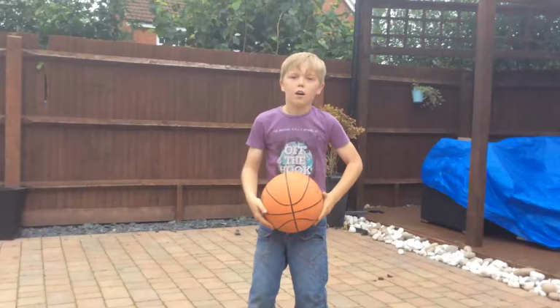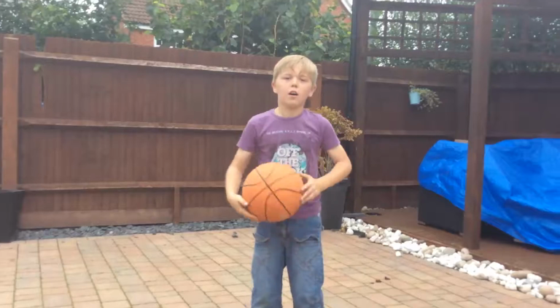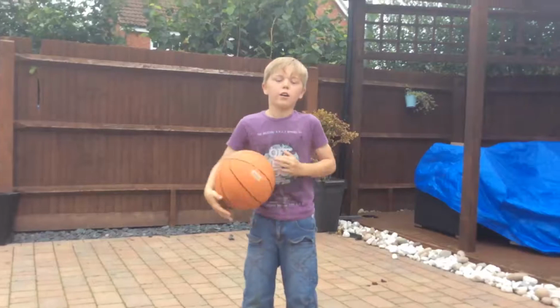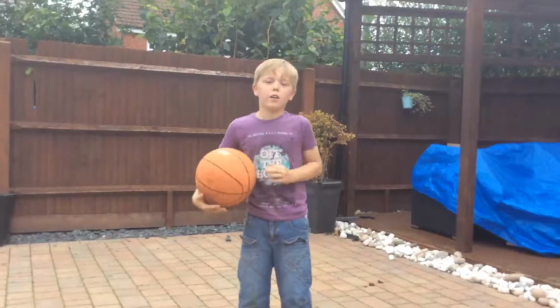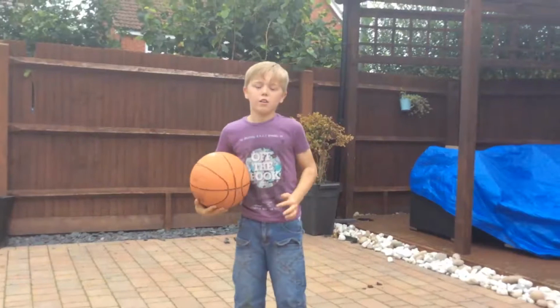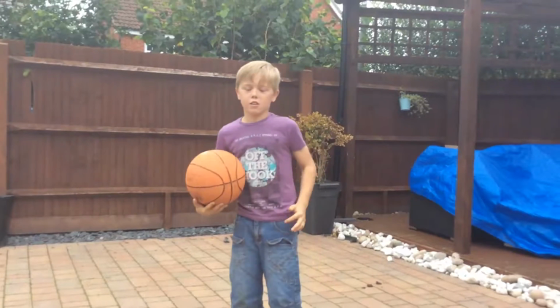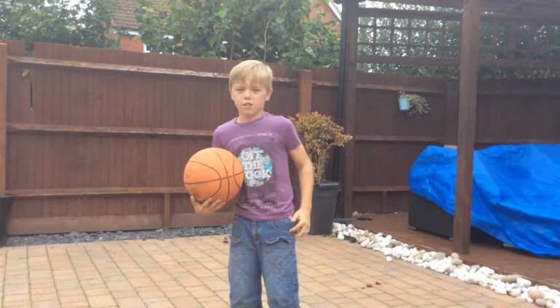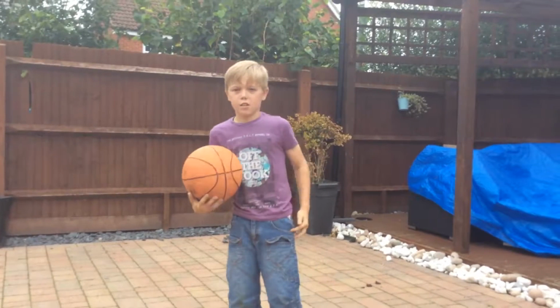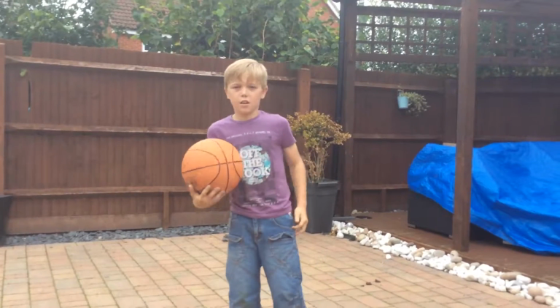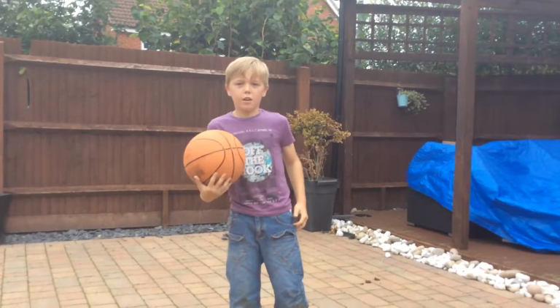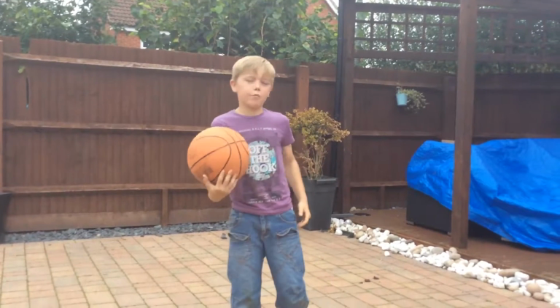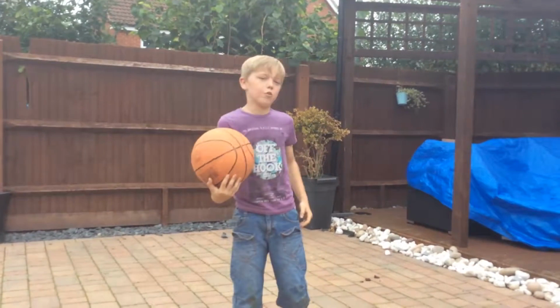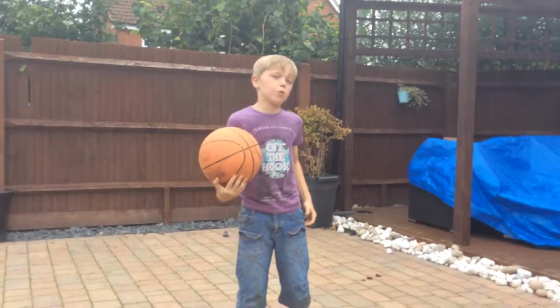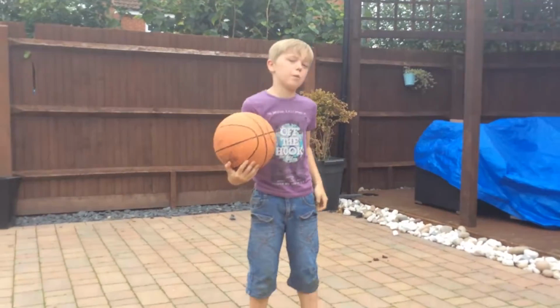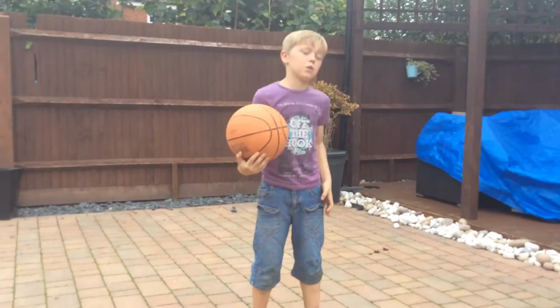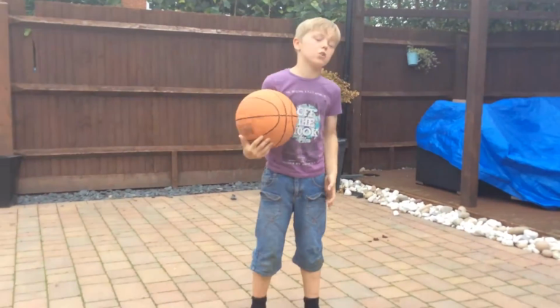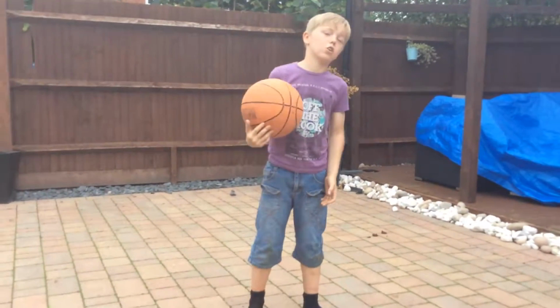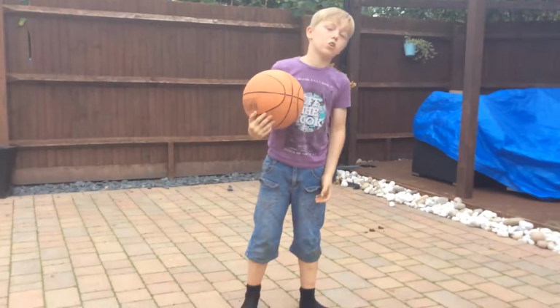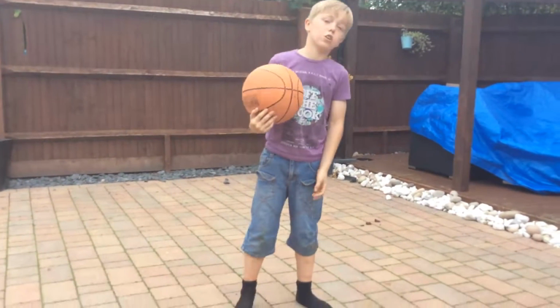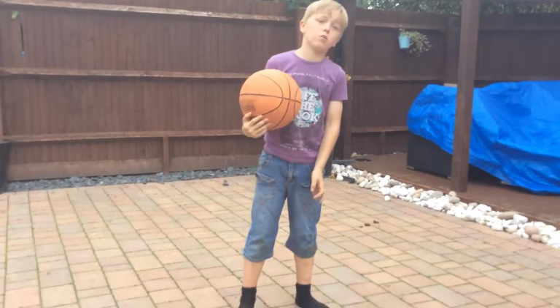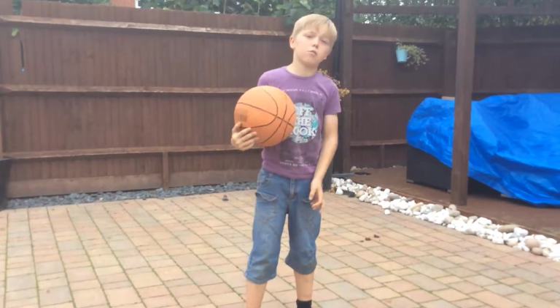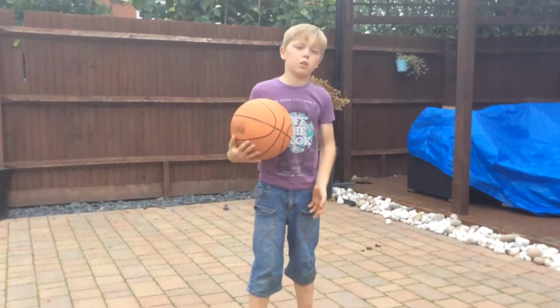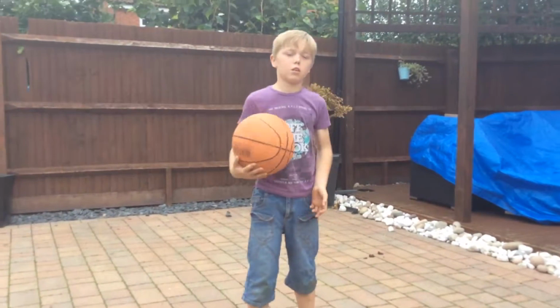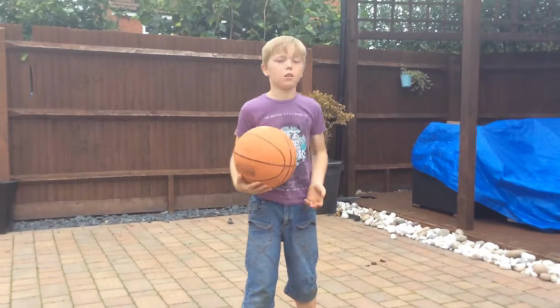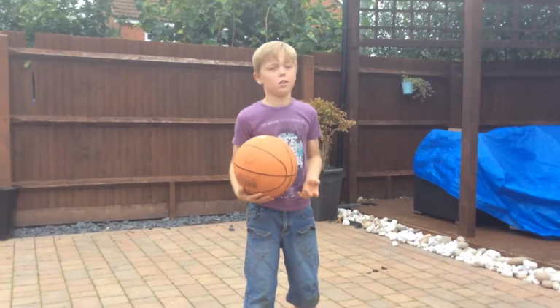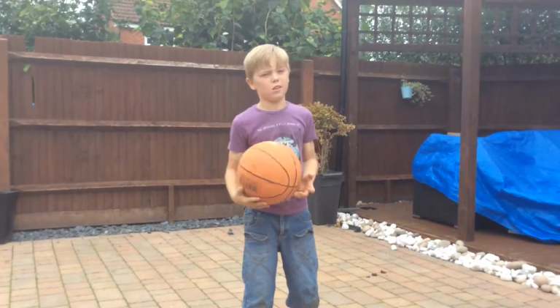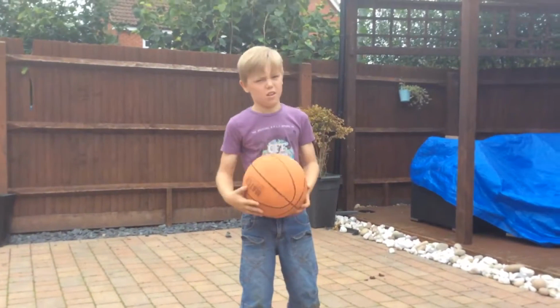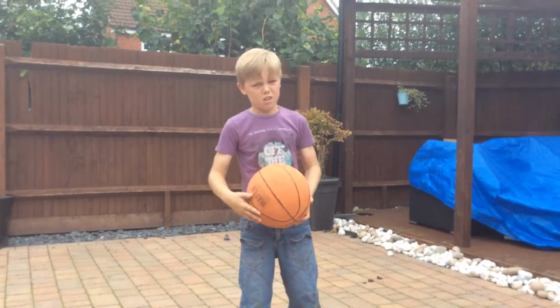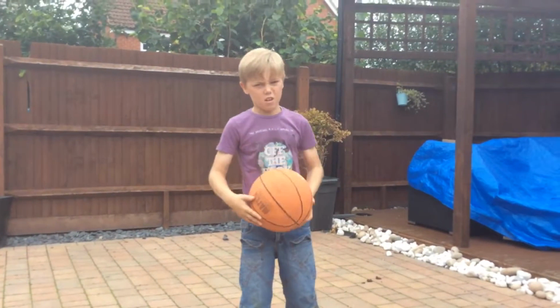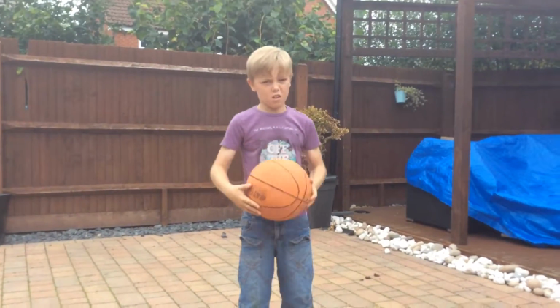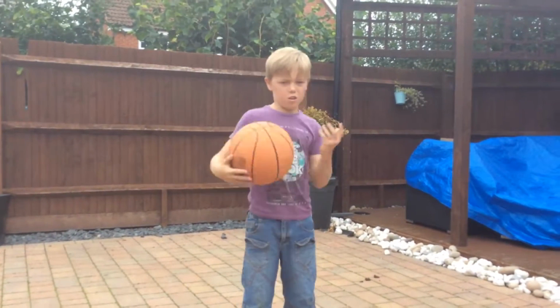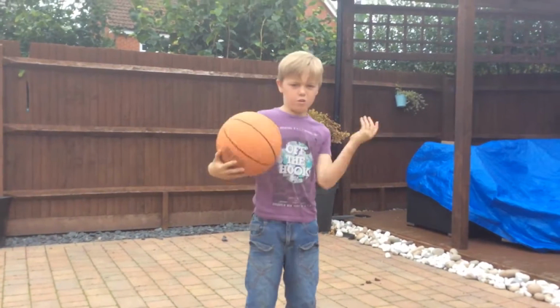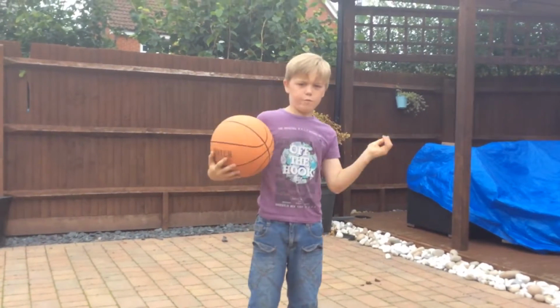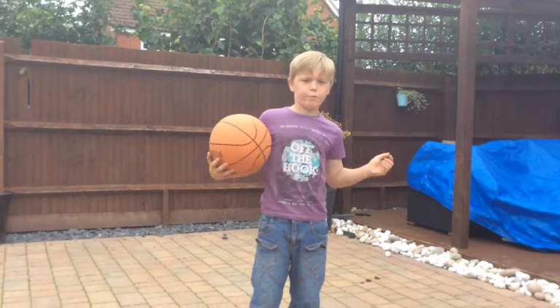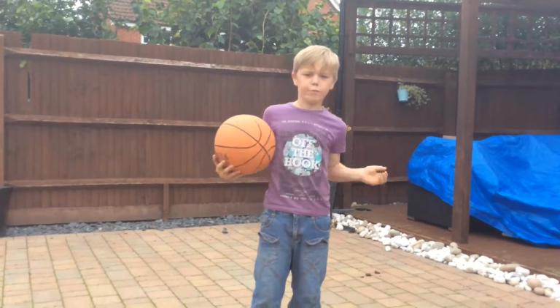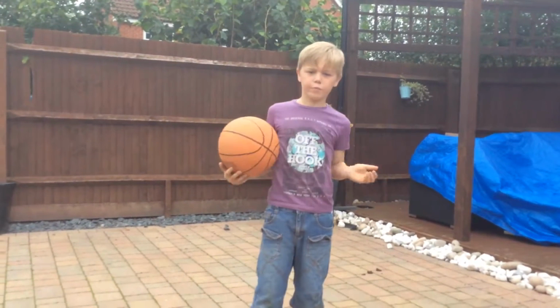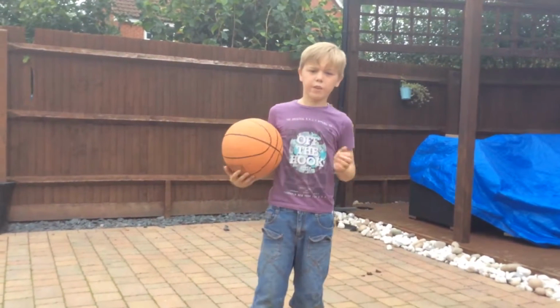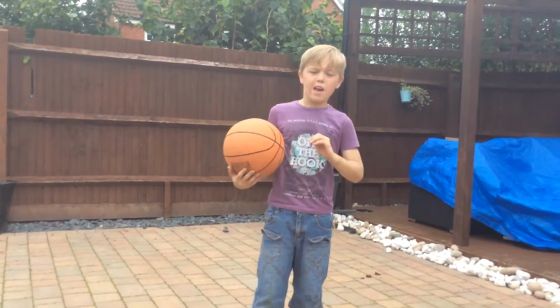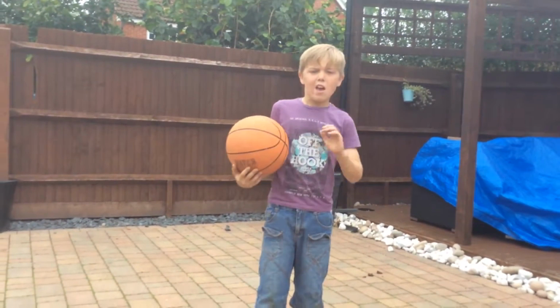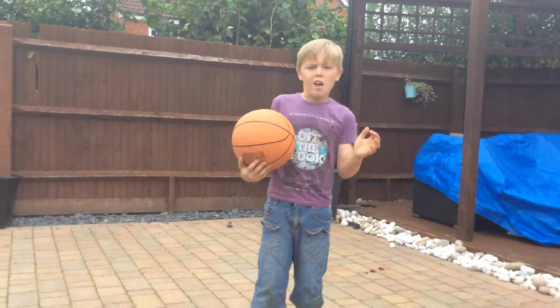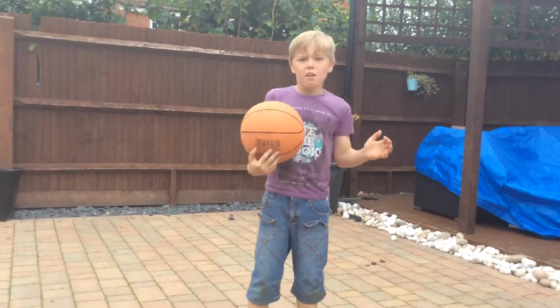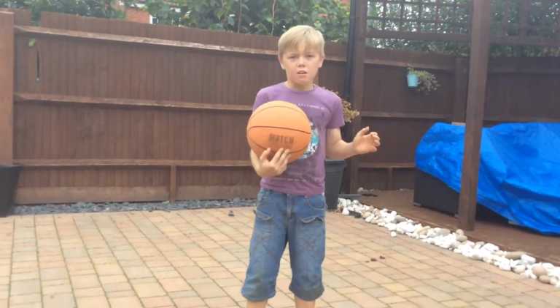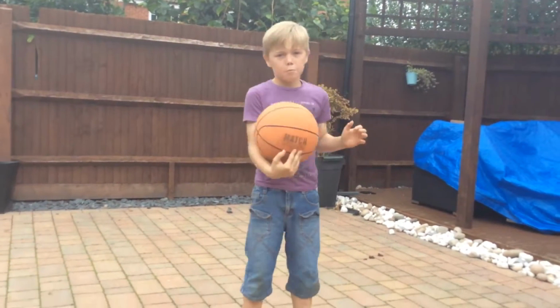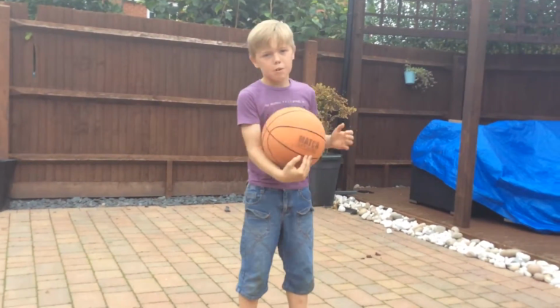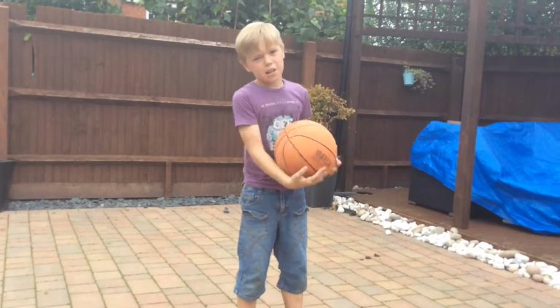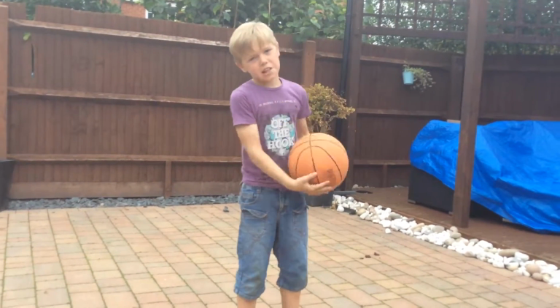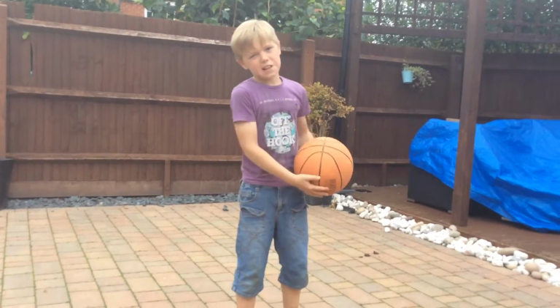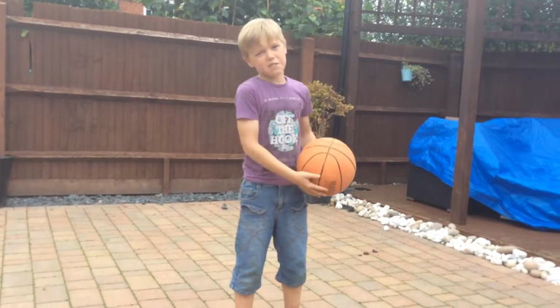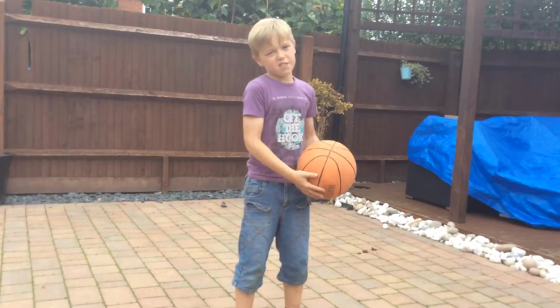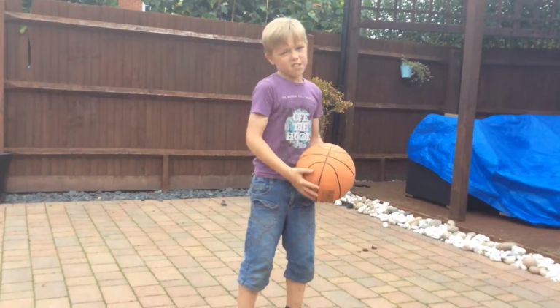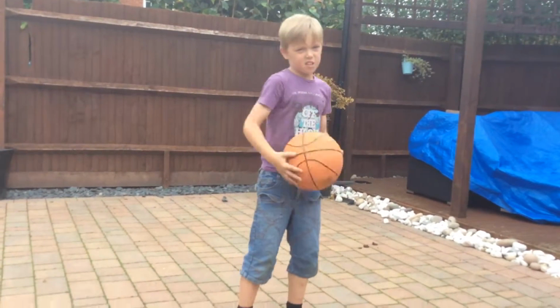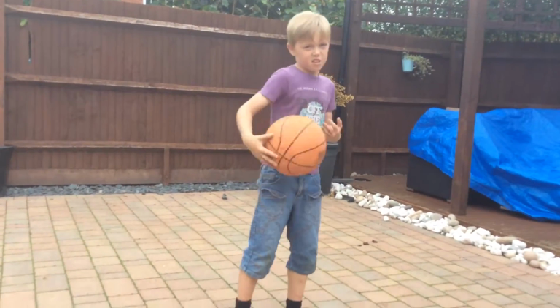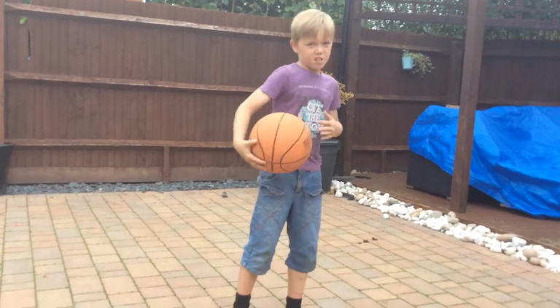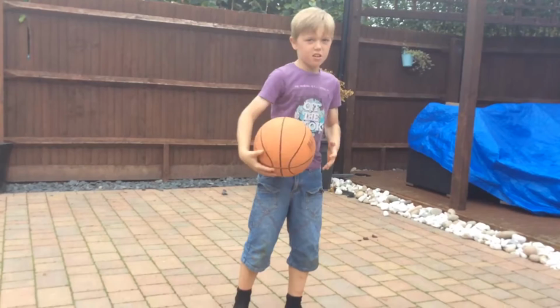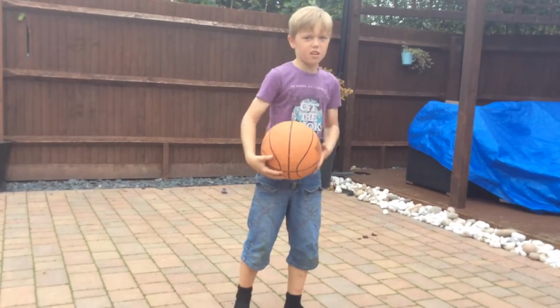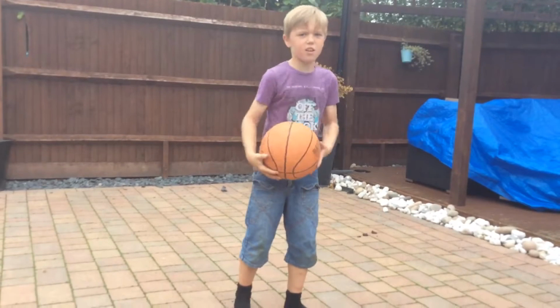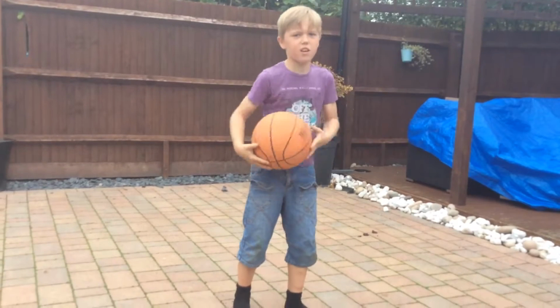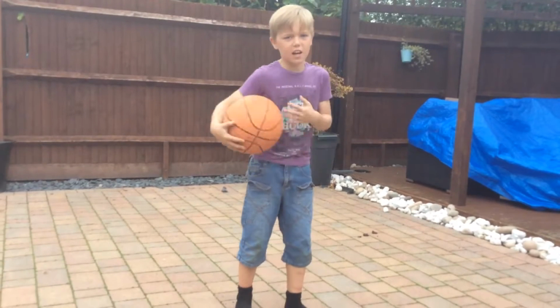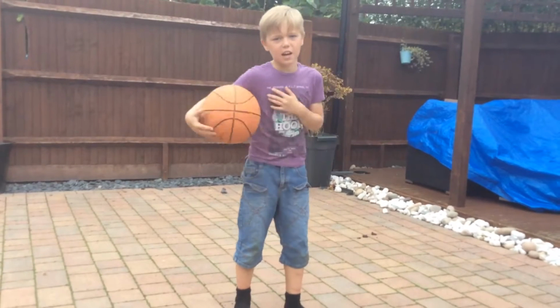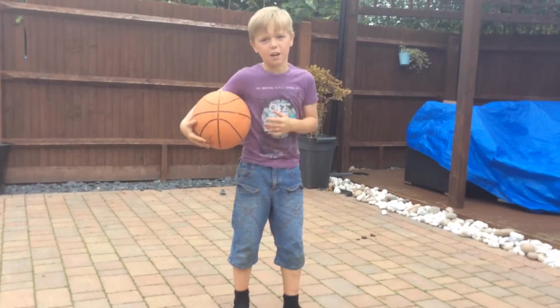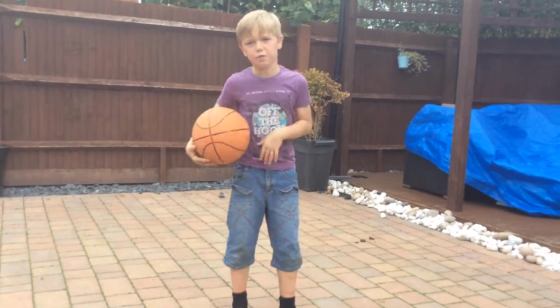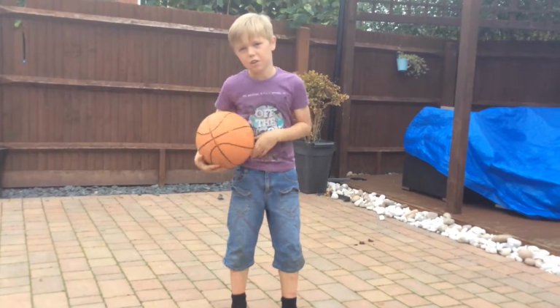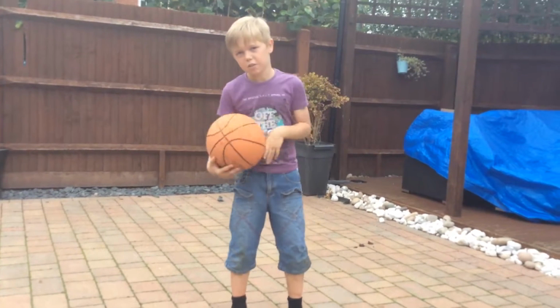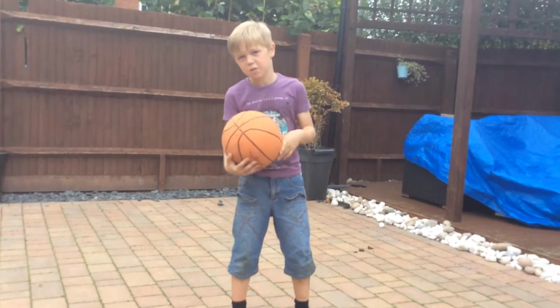Hi guys, today I'm going about touching the furniture. Please leave a like afterwards.